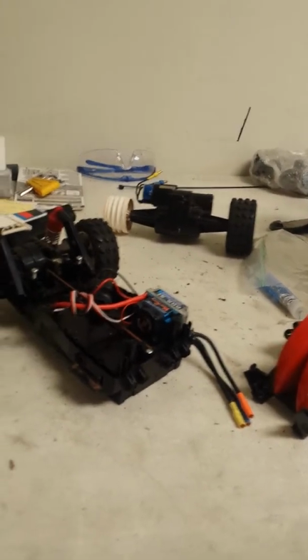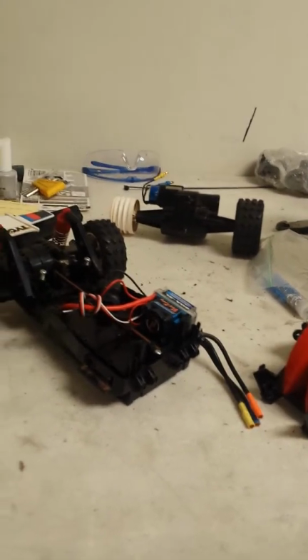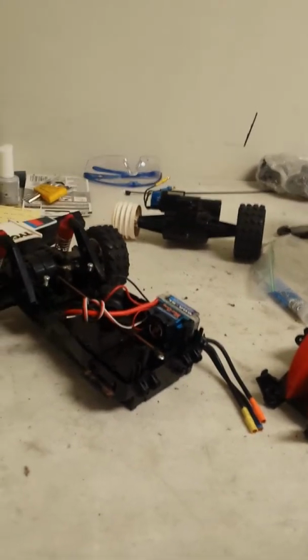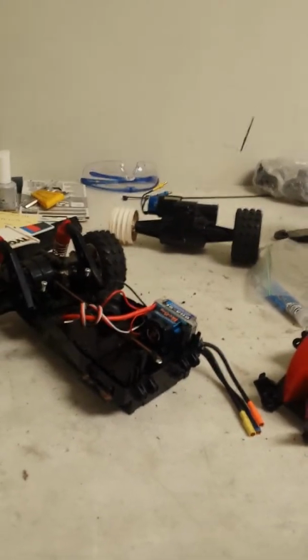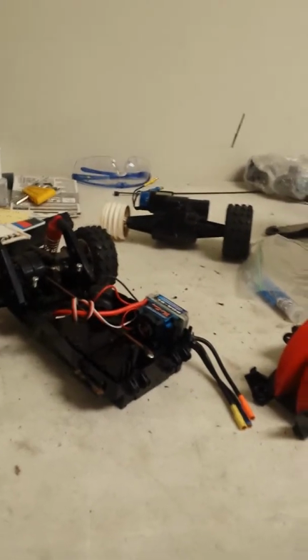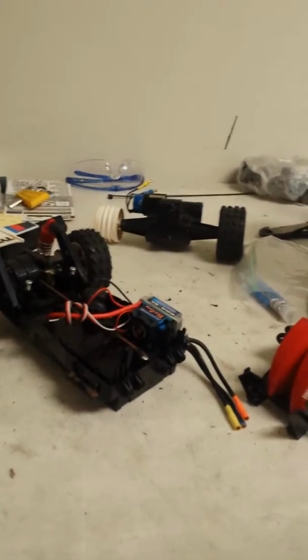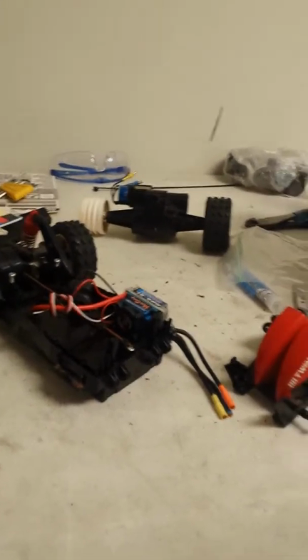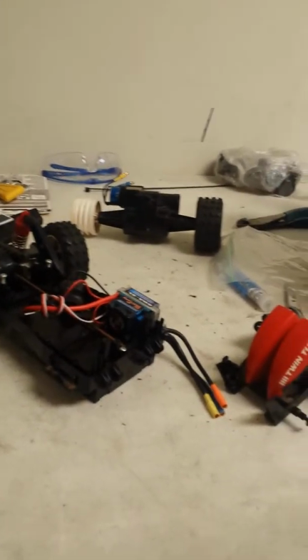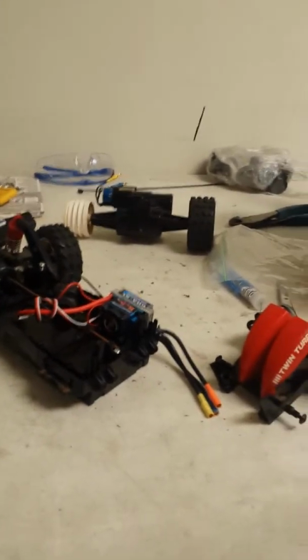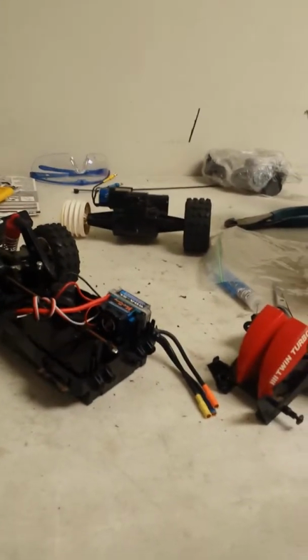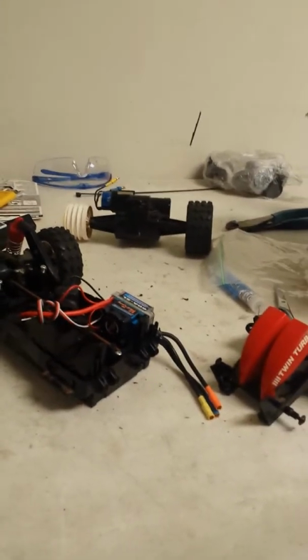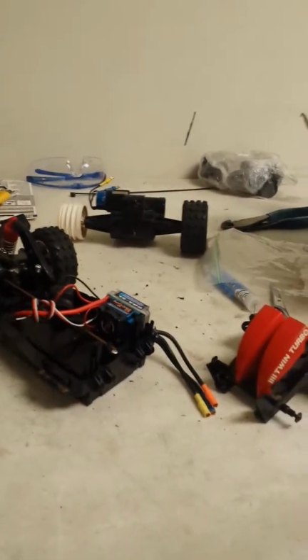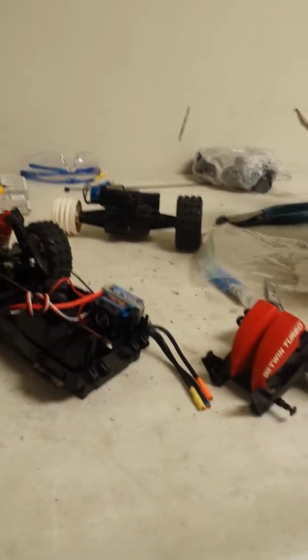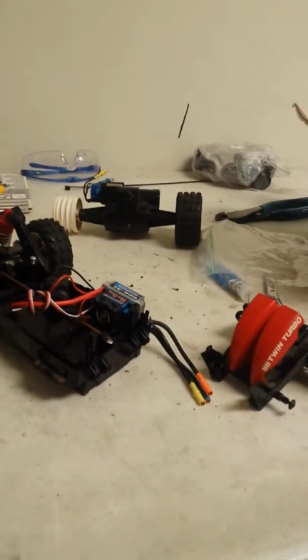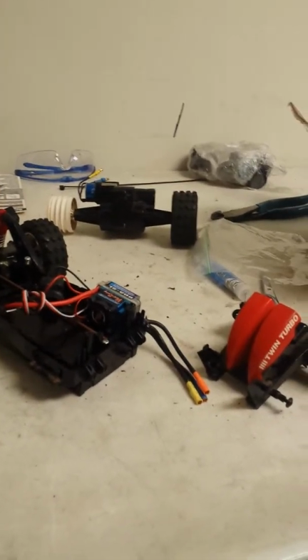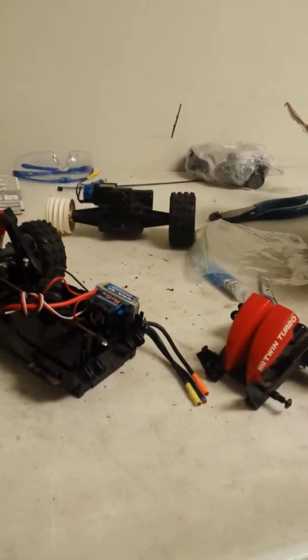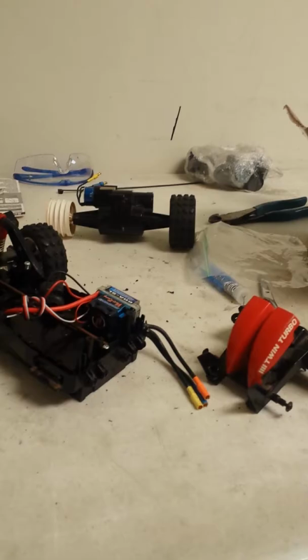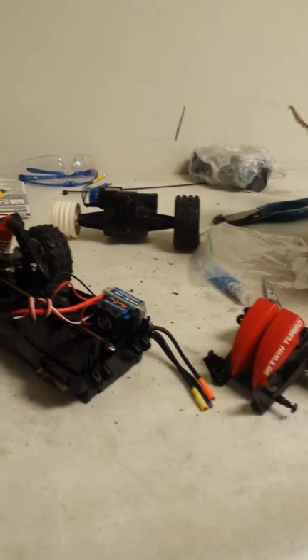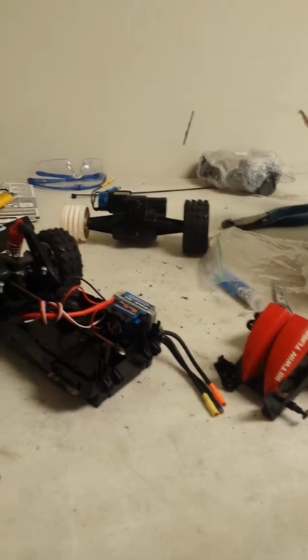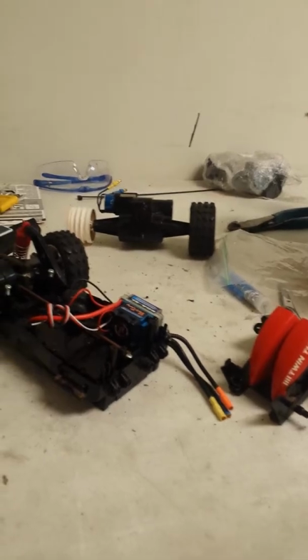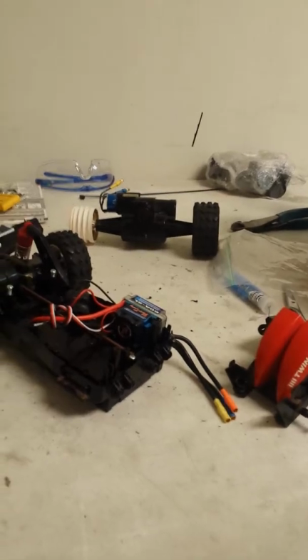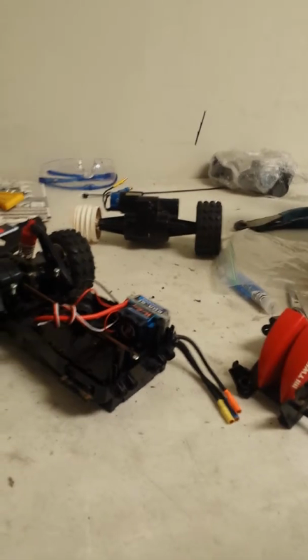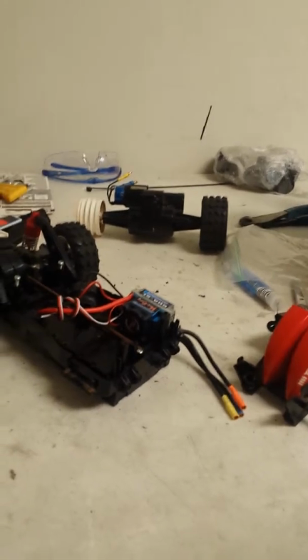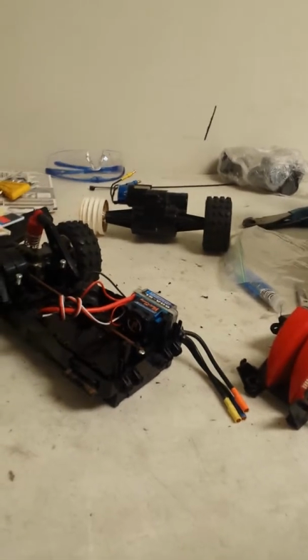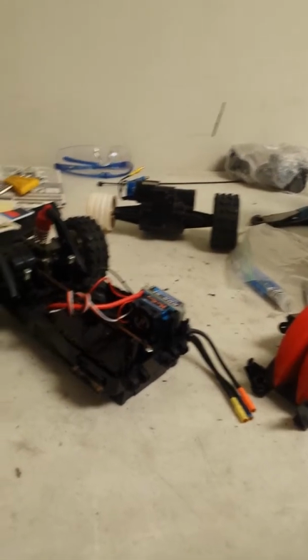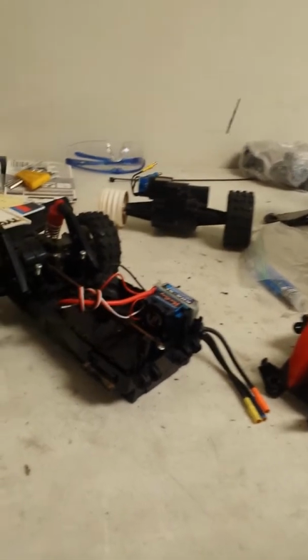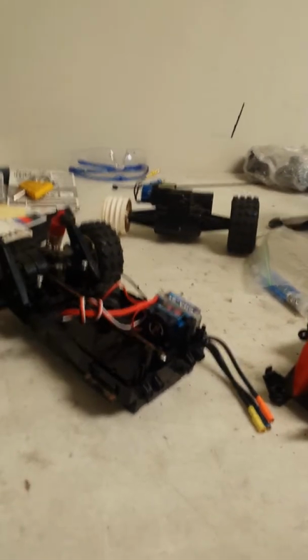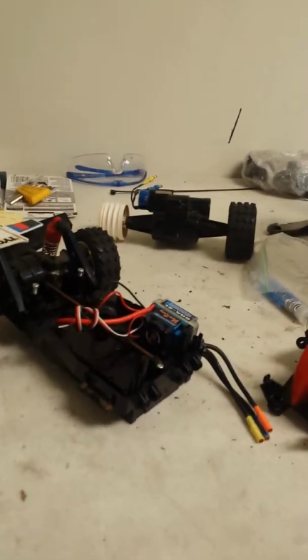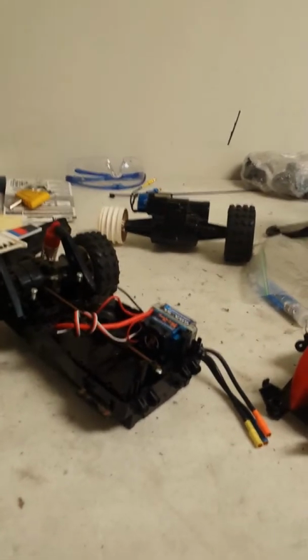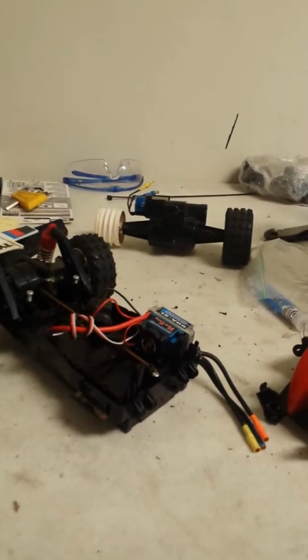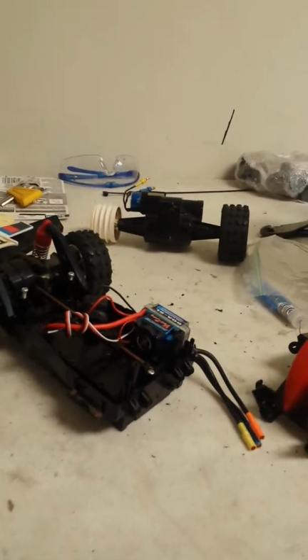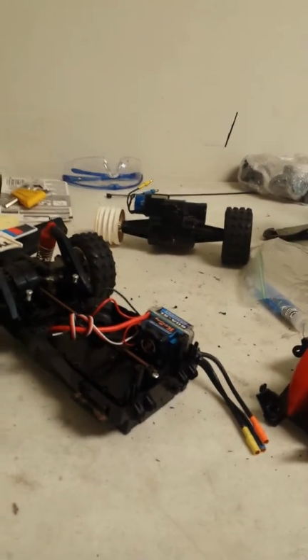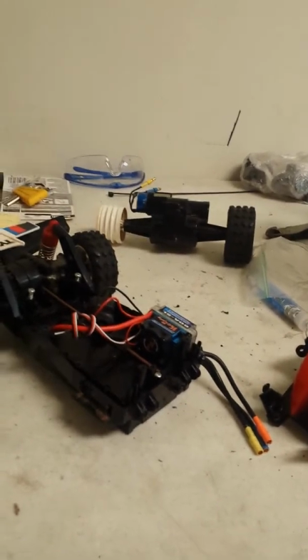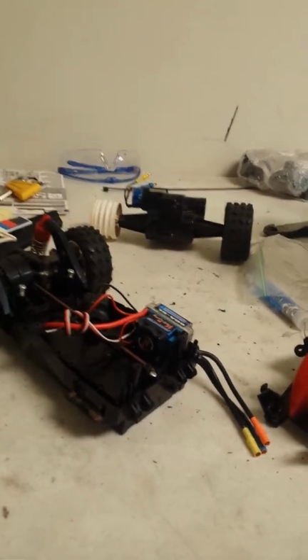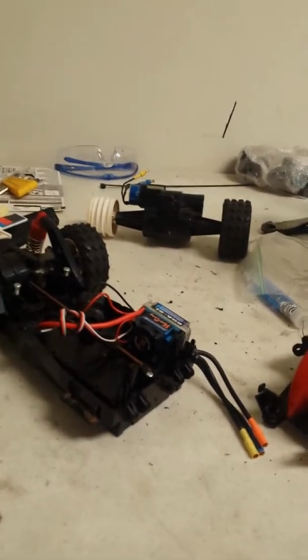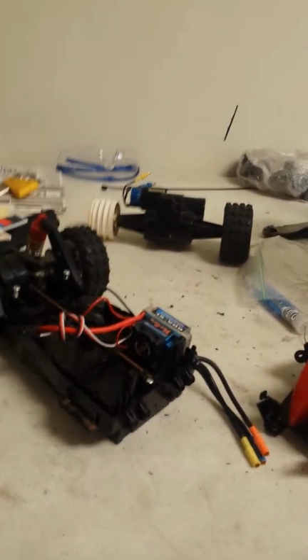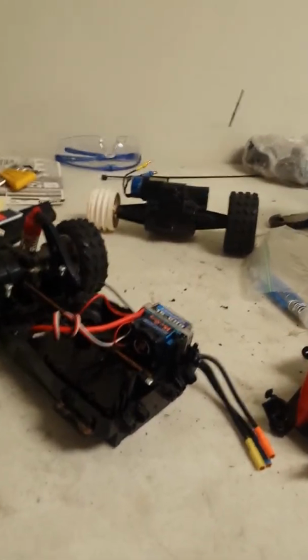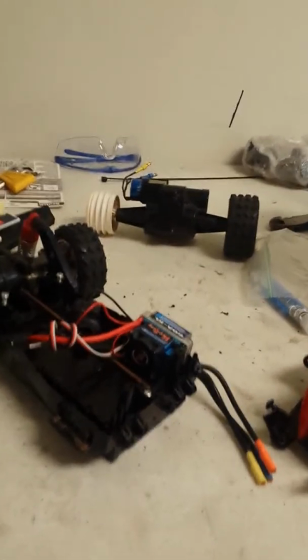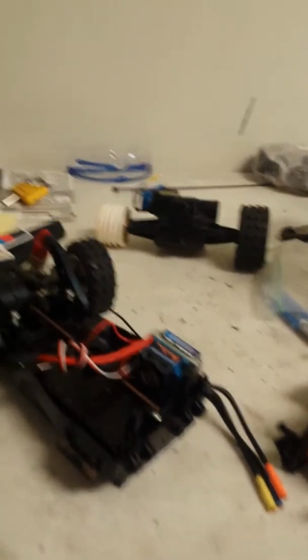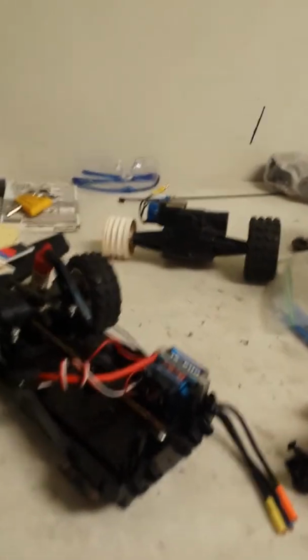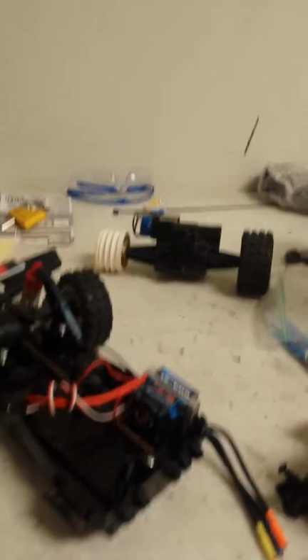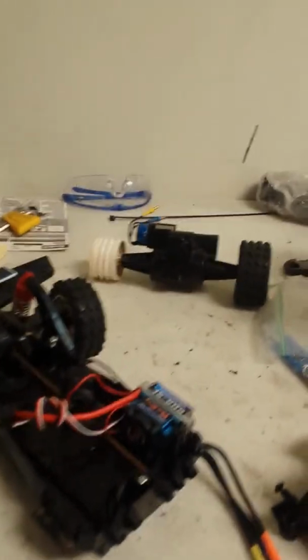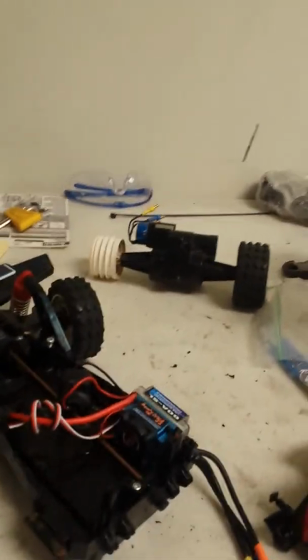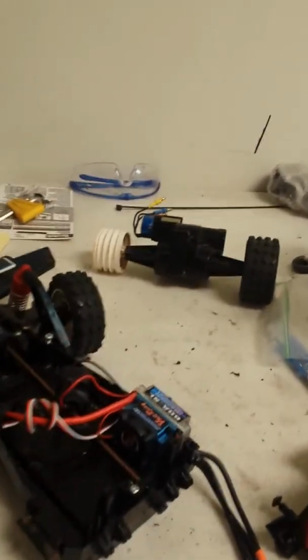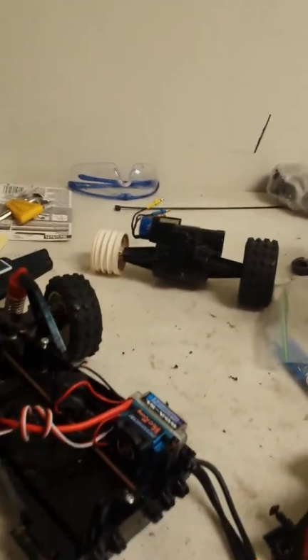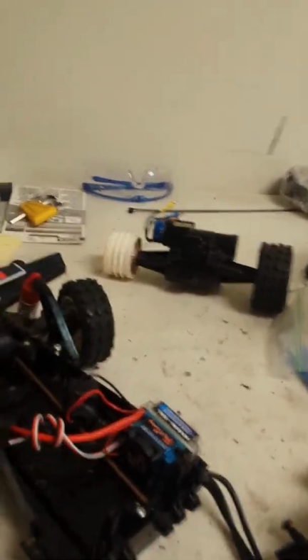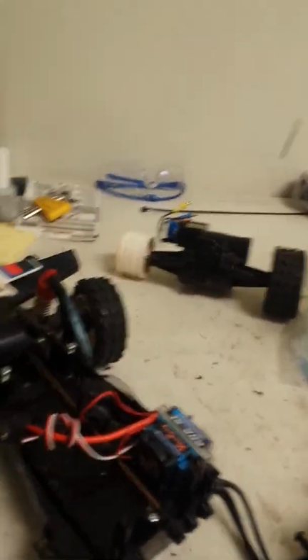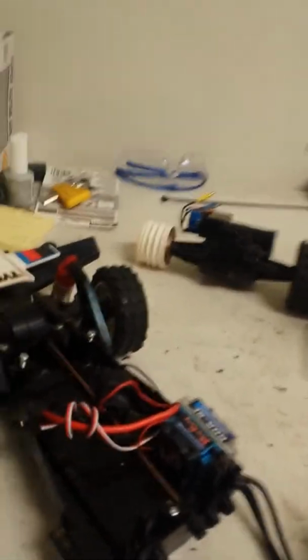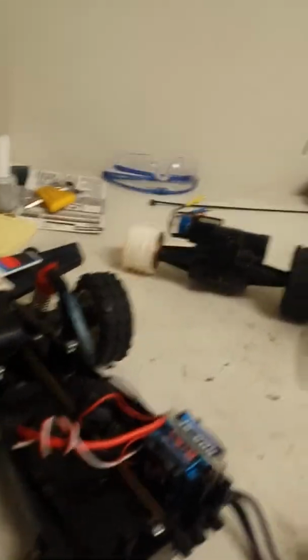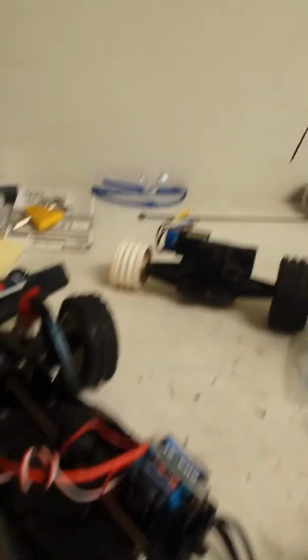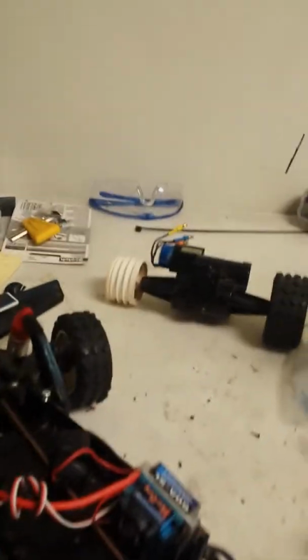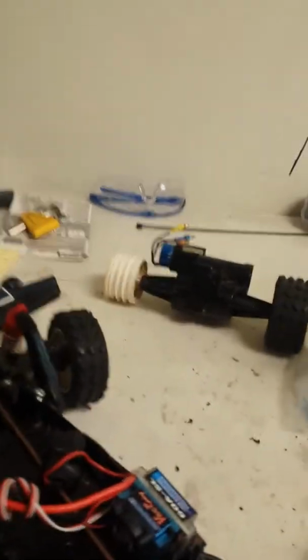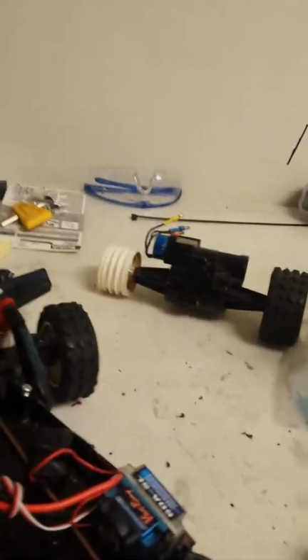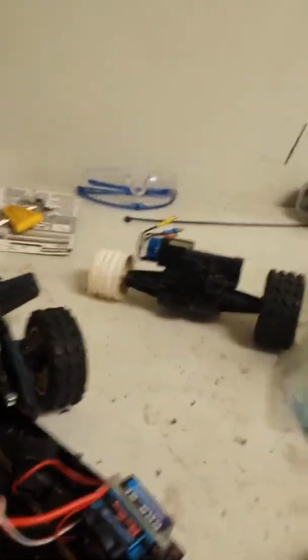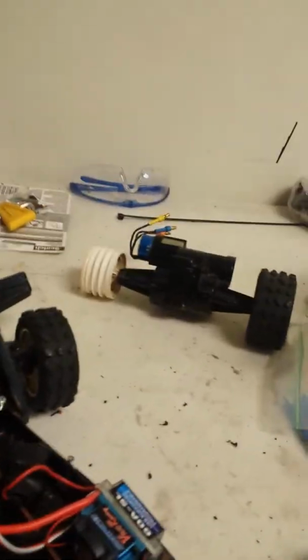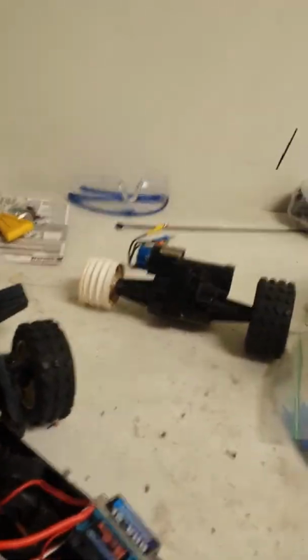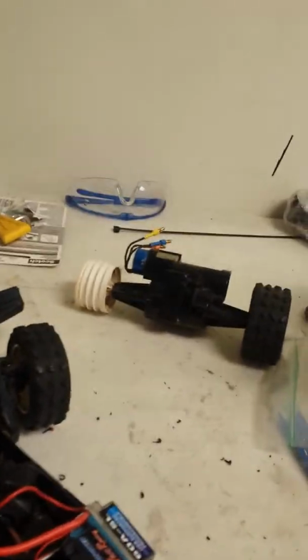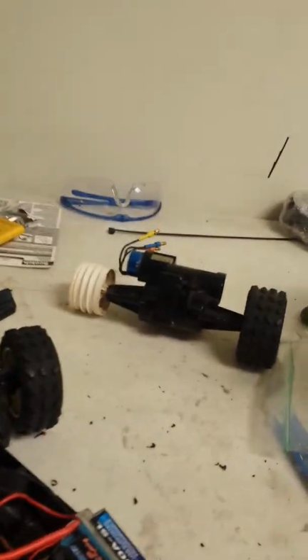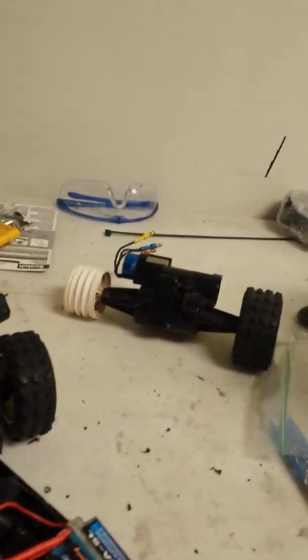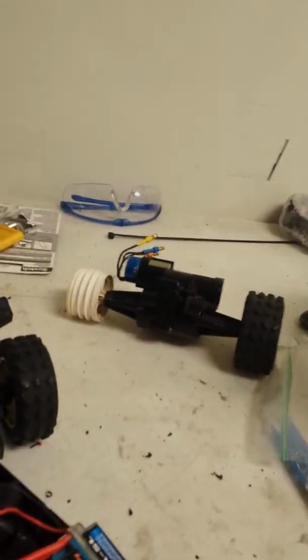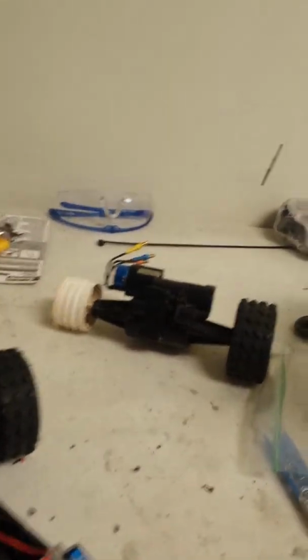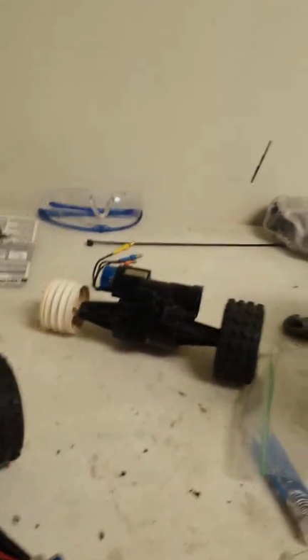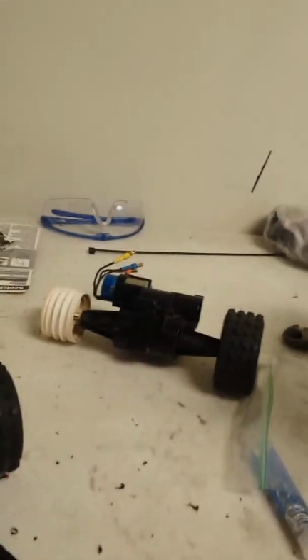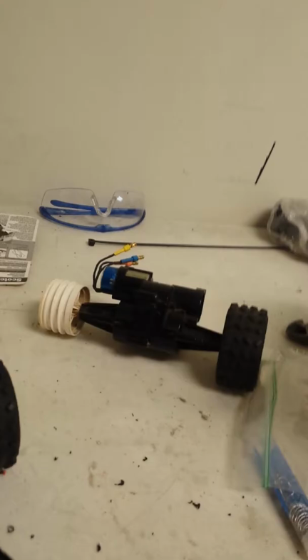I haggle a lot on eBay, but I went ahead and paid some big bucks for this one because I've got big dreams for it.